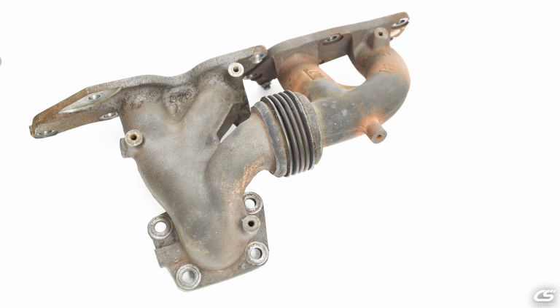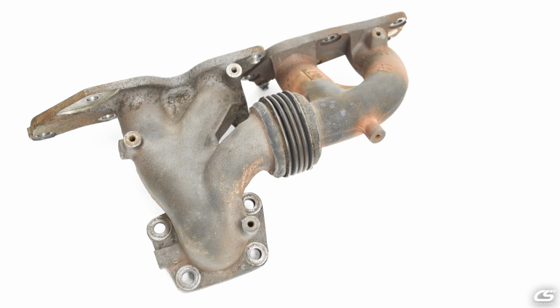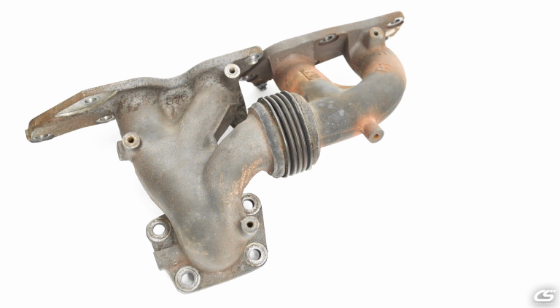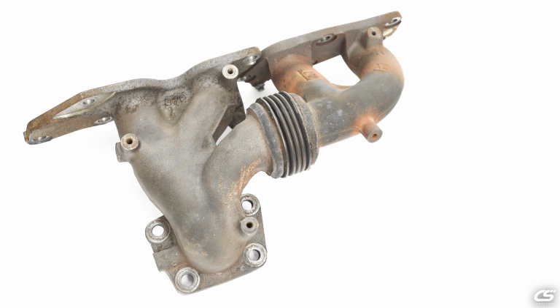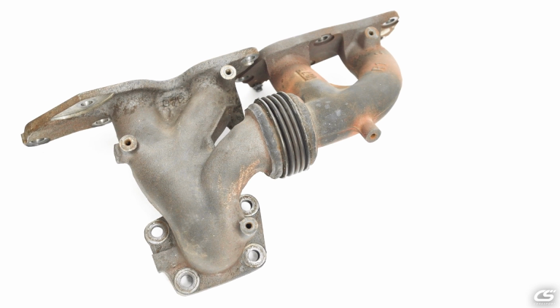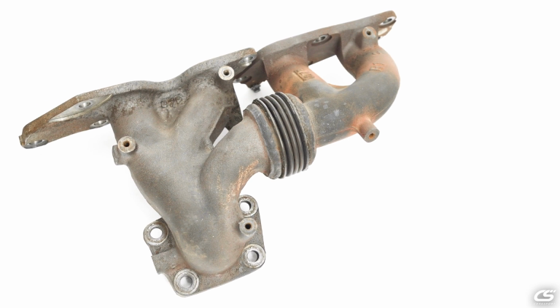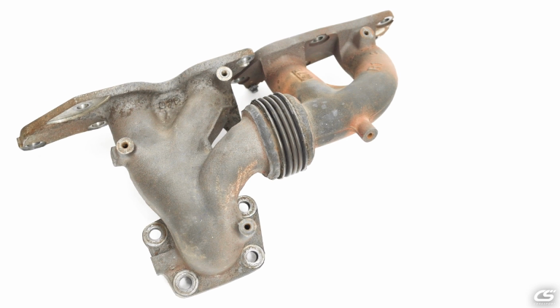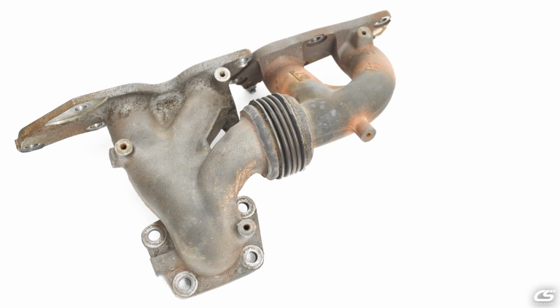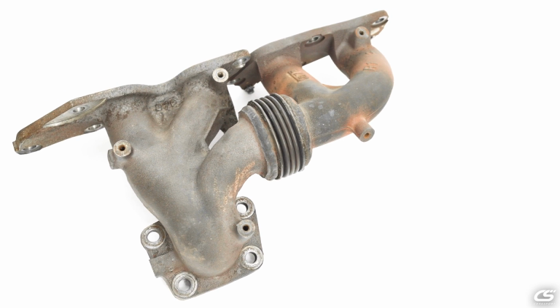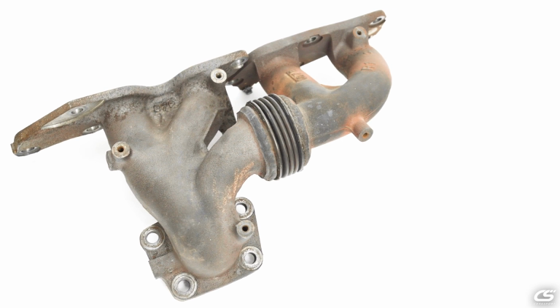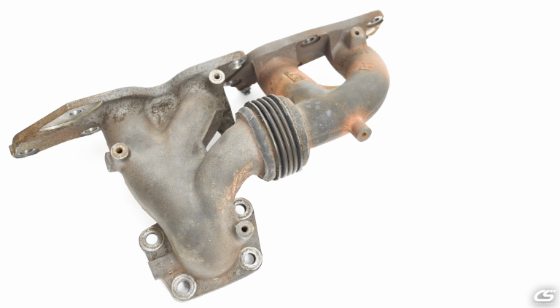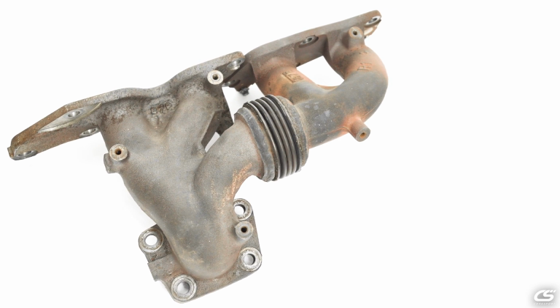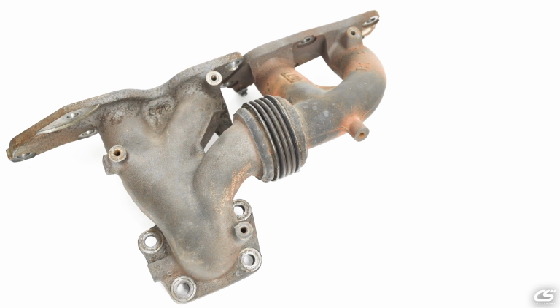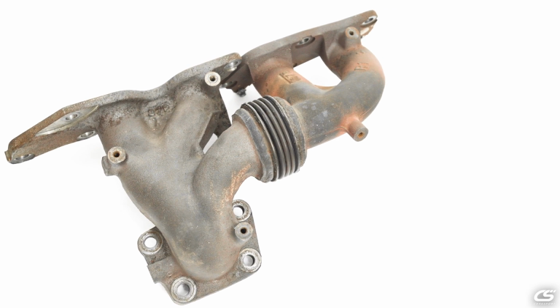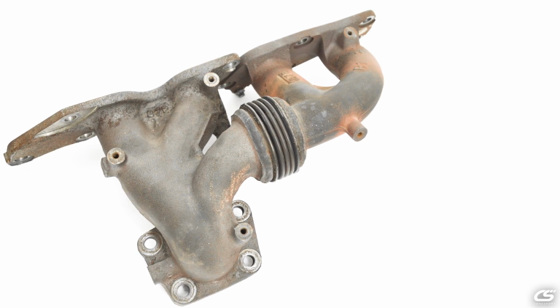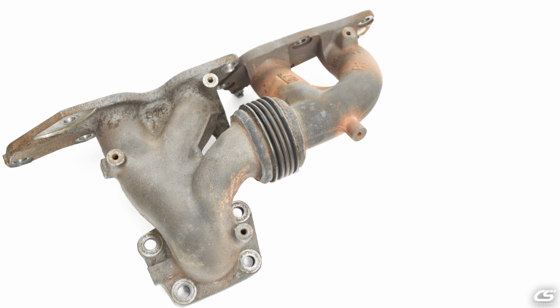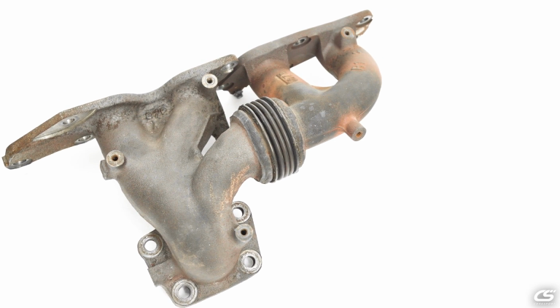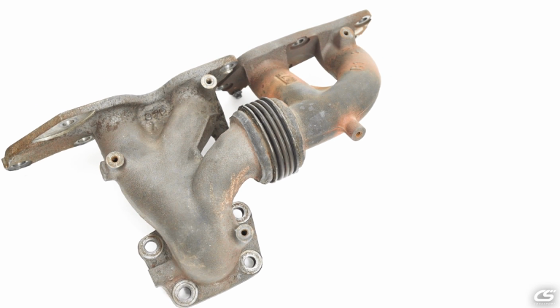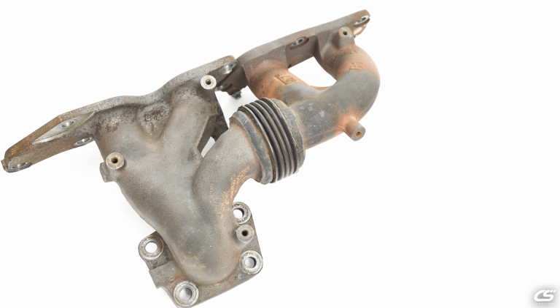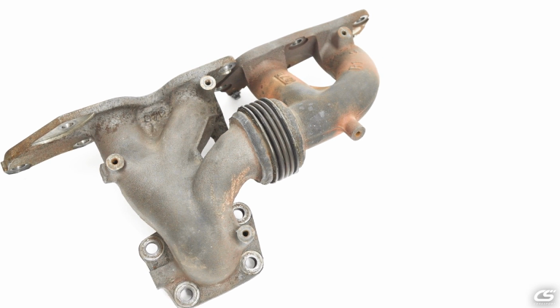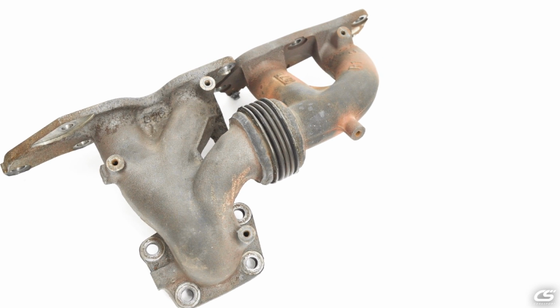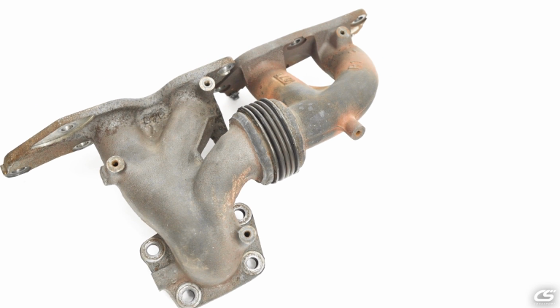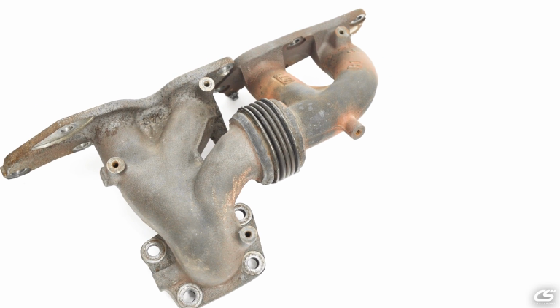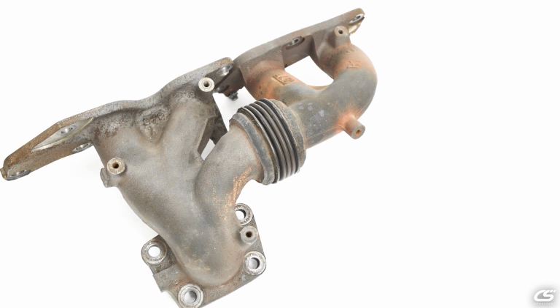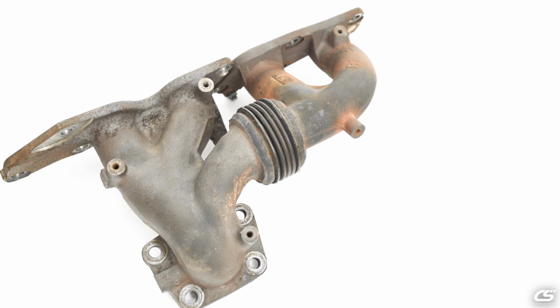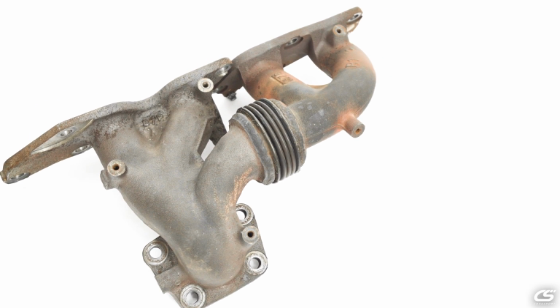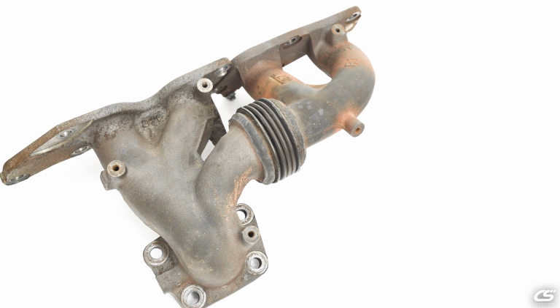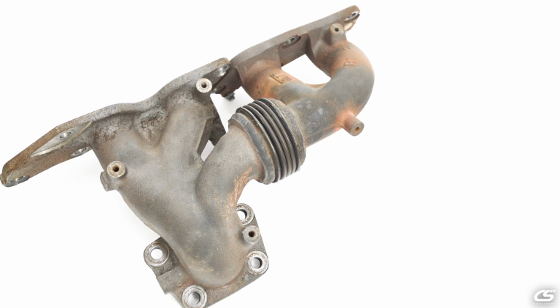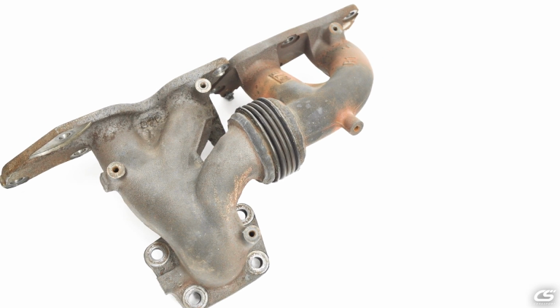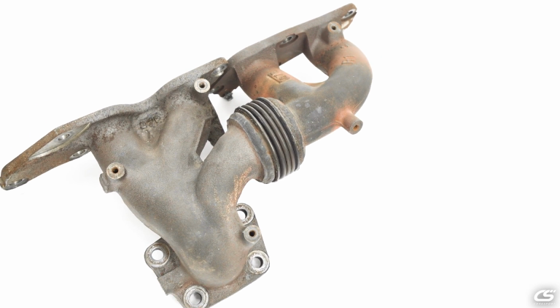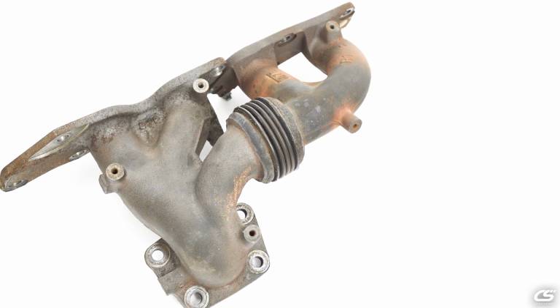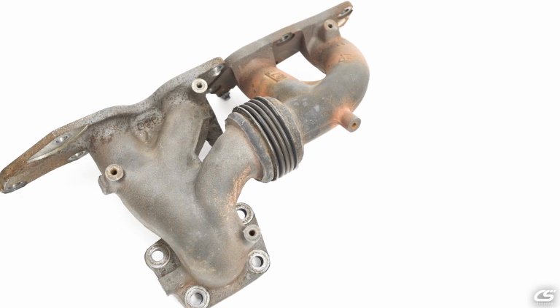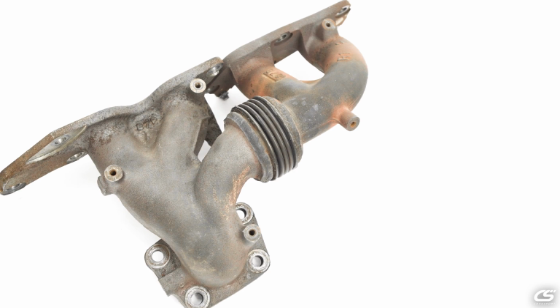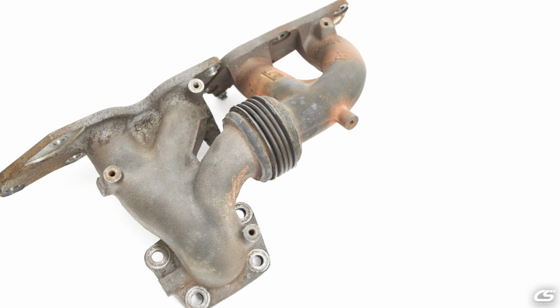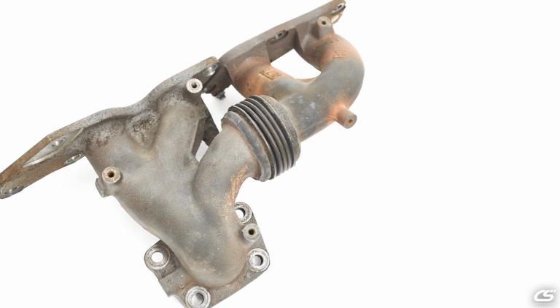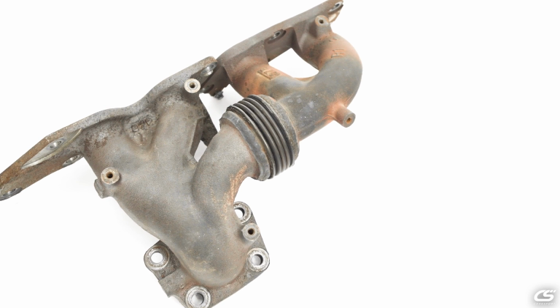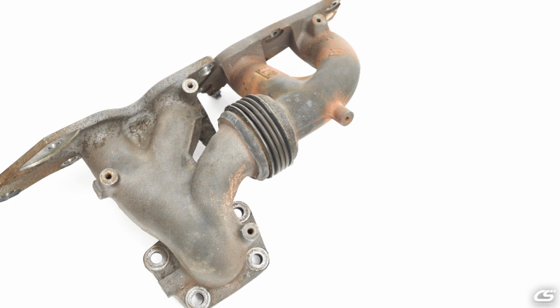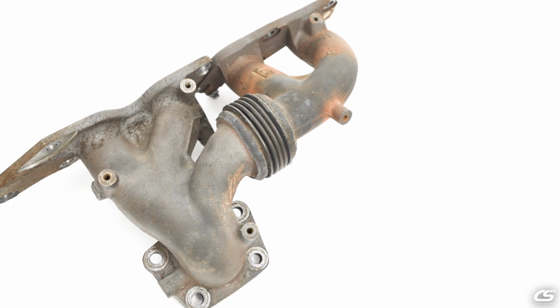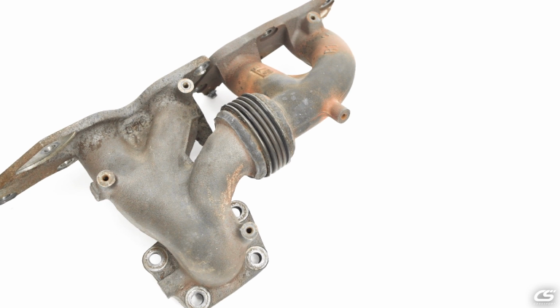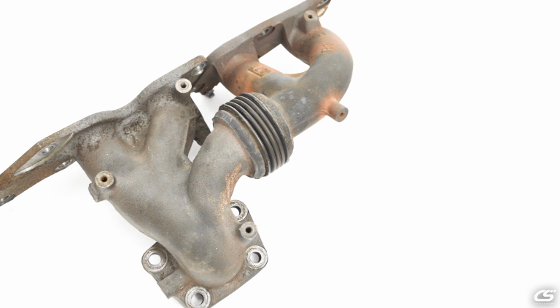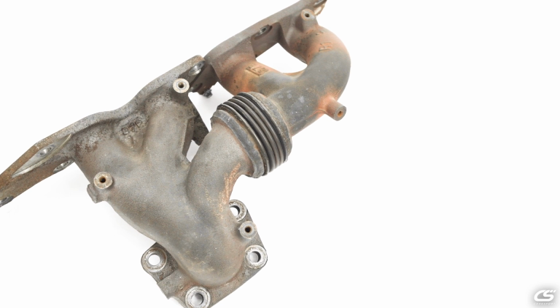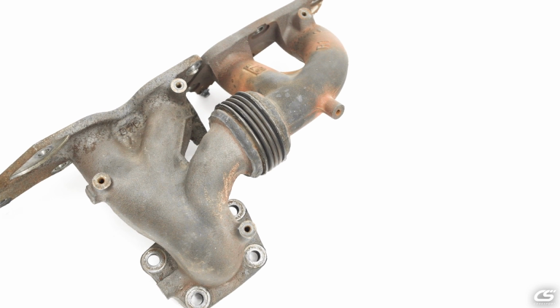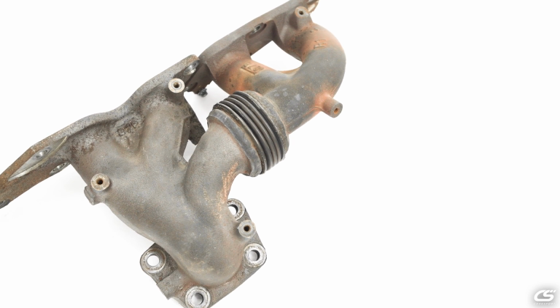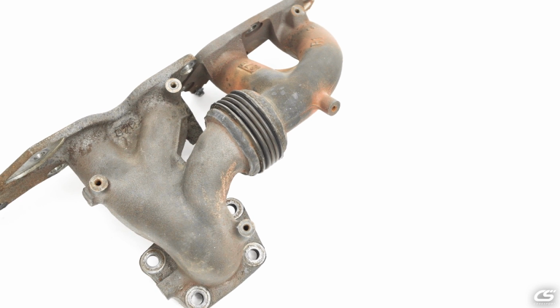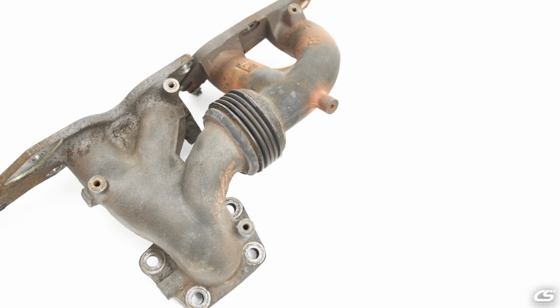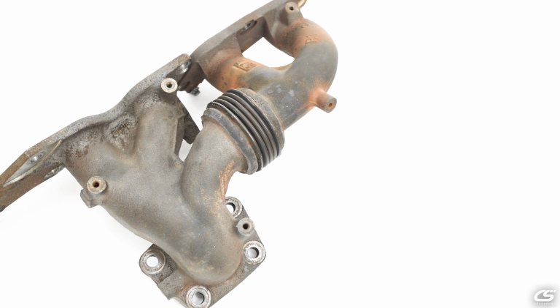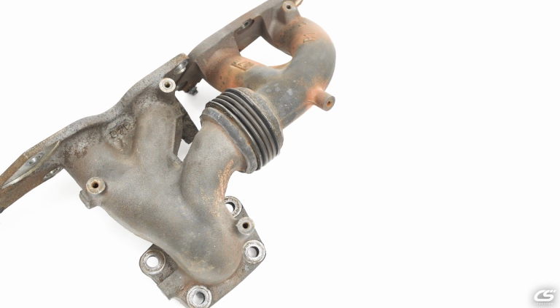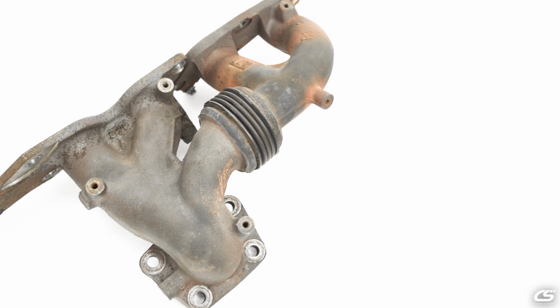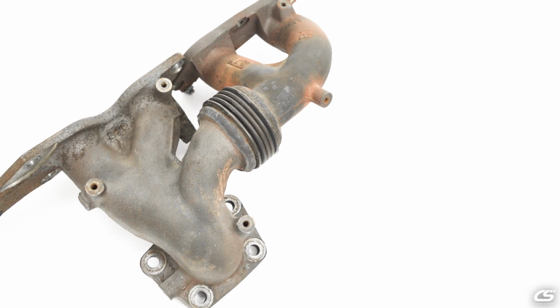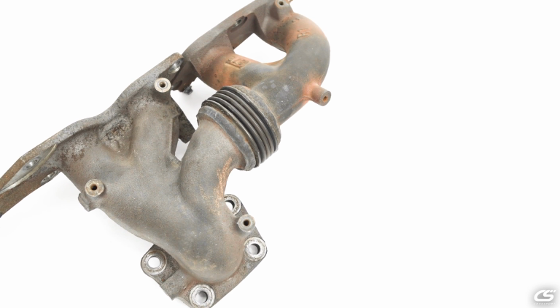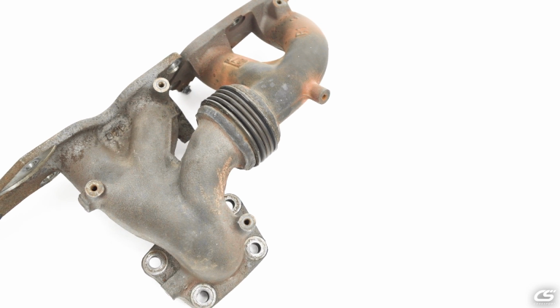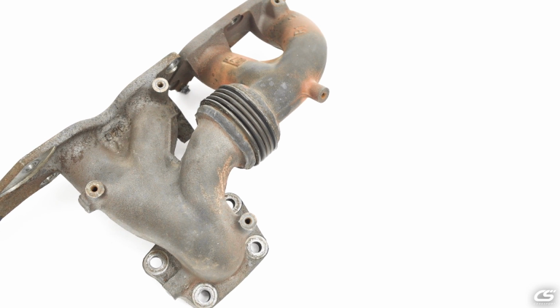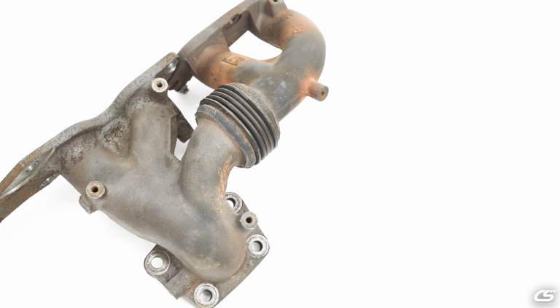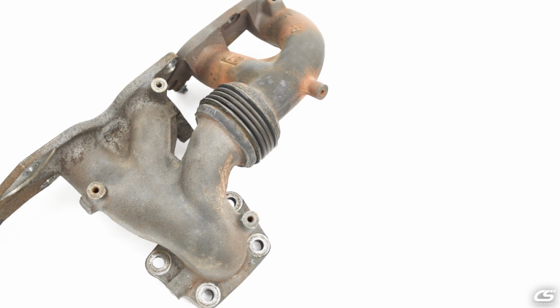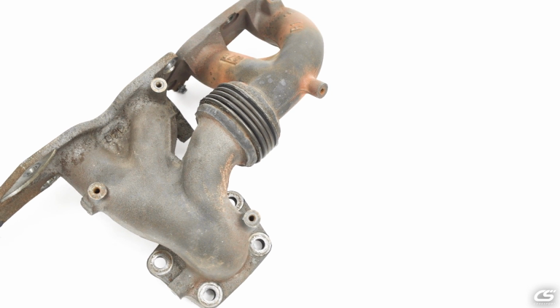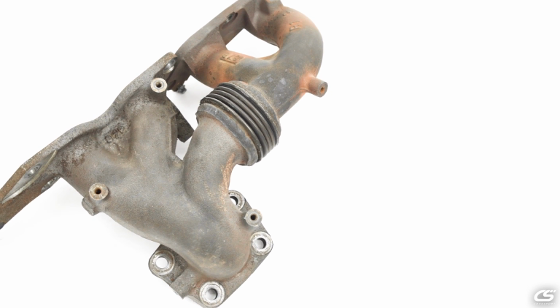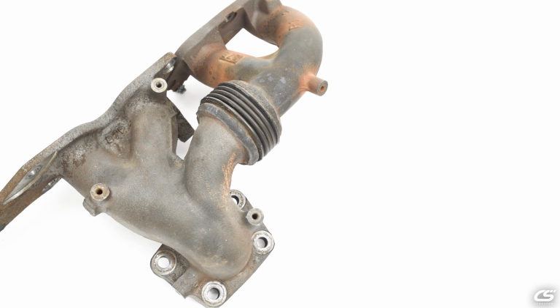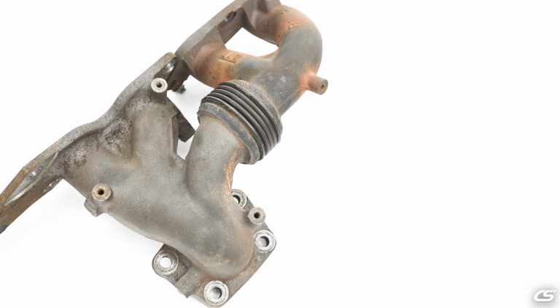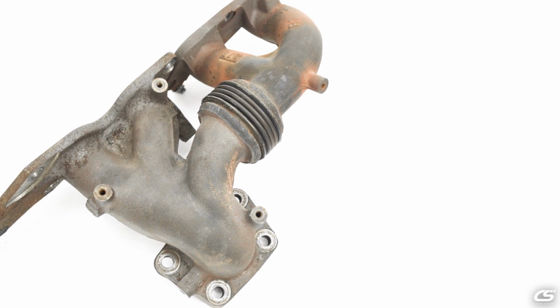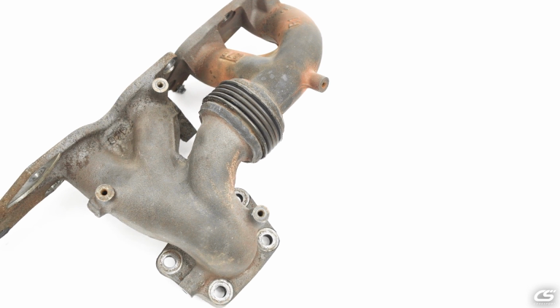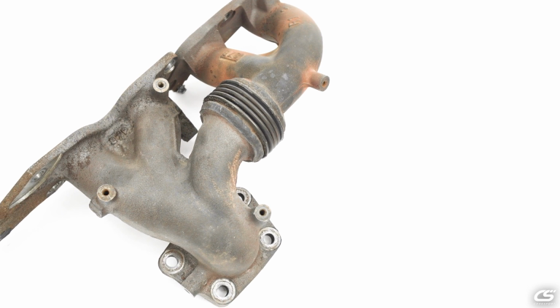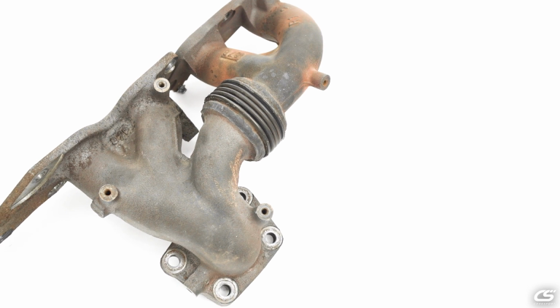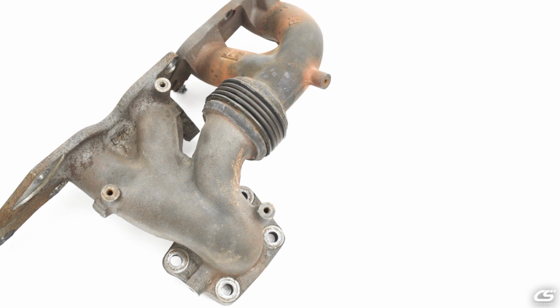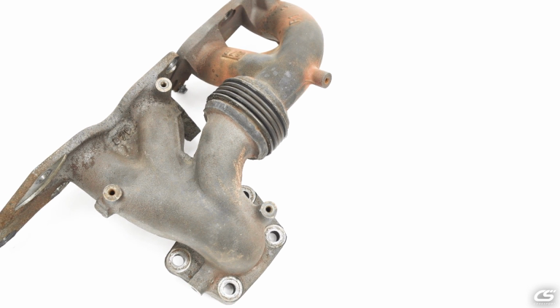Next, we are going to compare the OE exhaust manifold. We use the same process with the sticky notes and high pressure air.